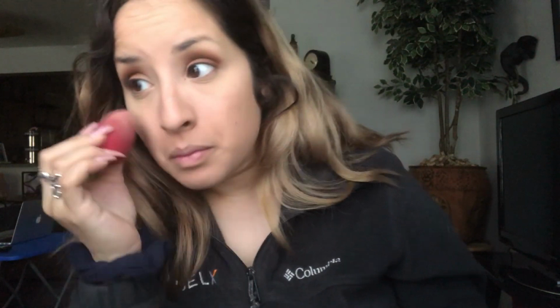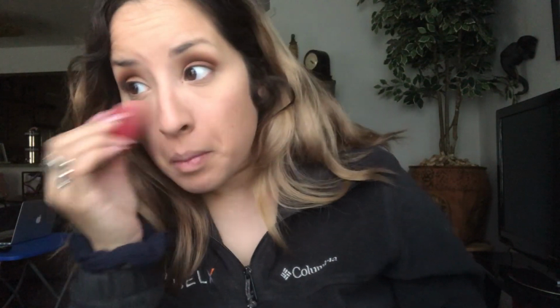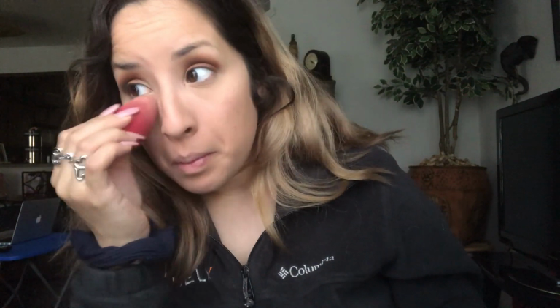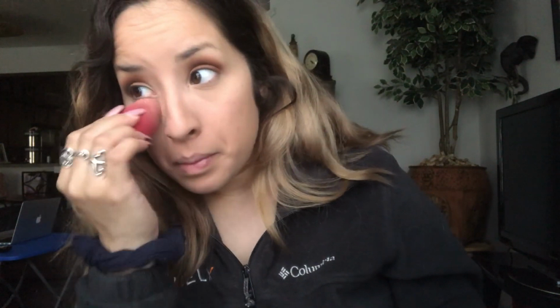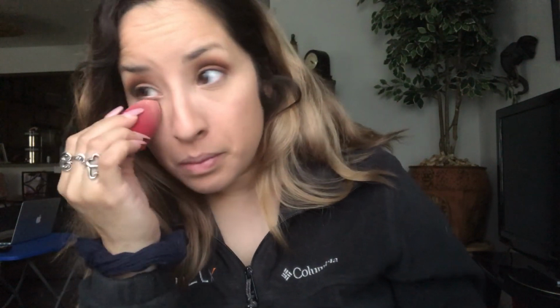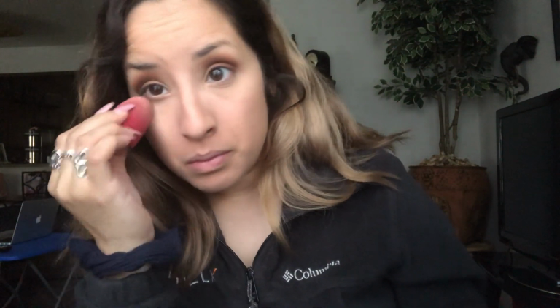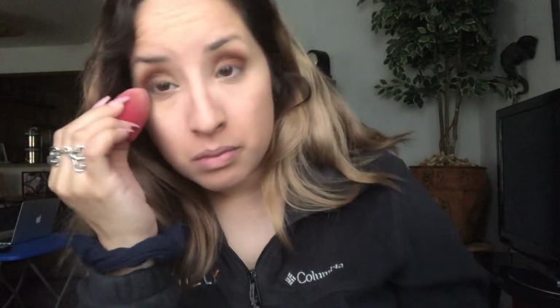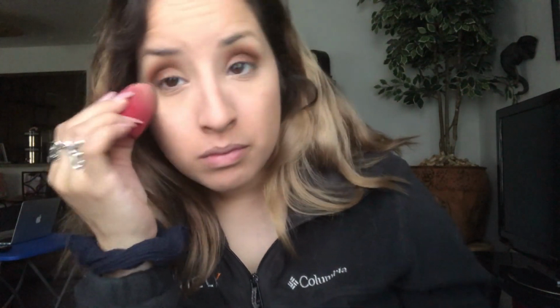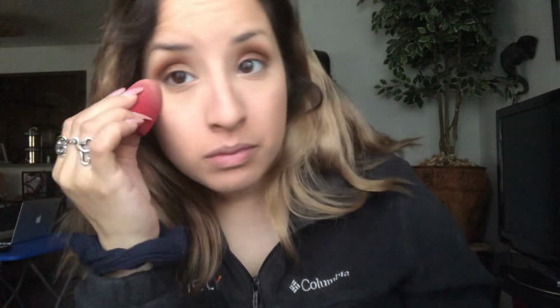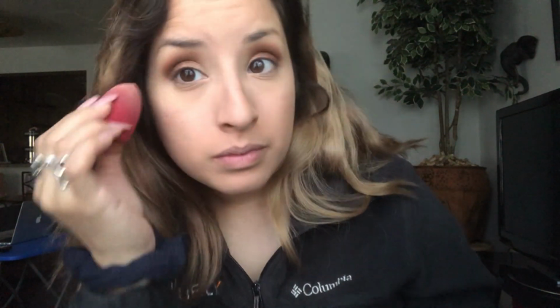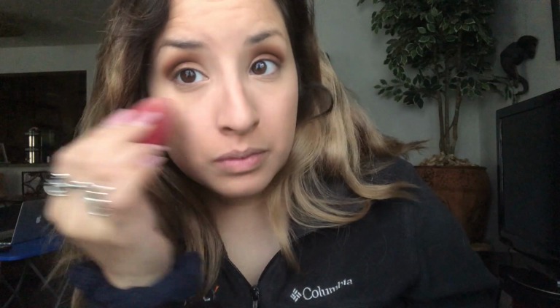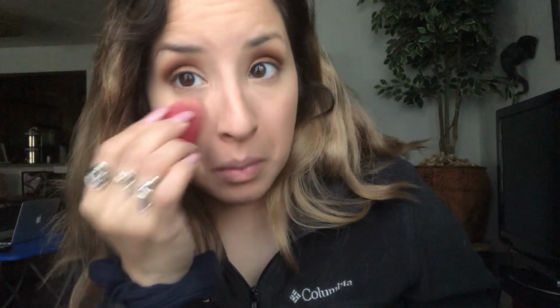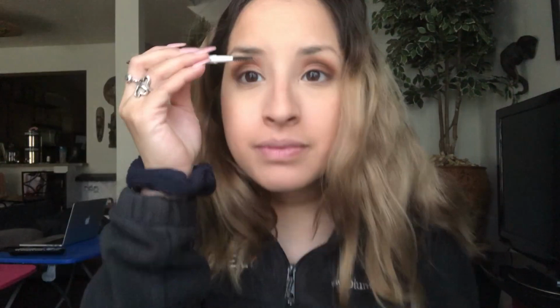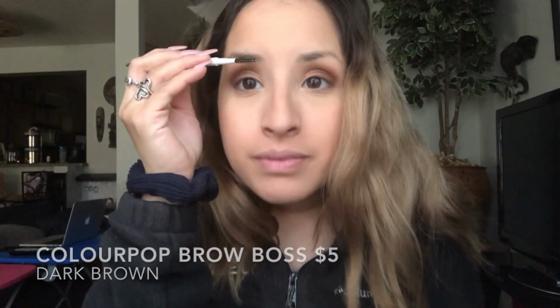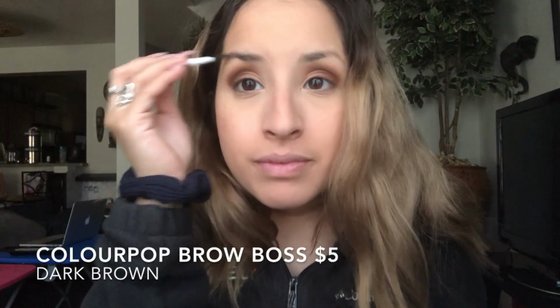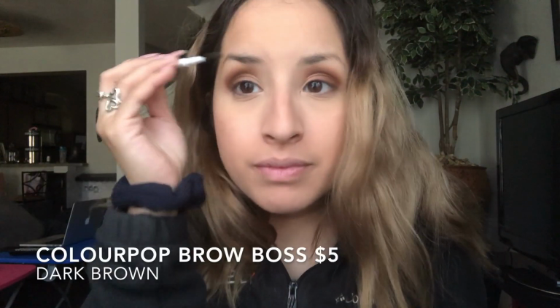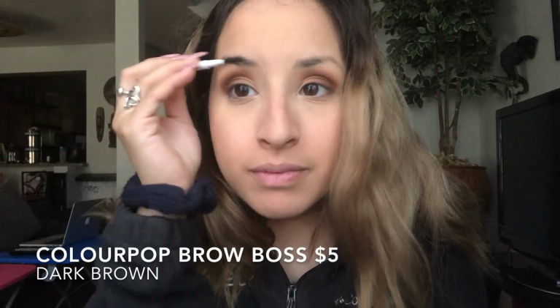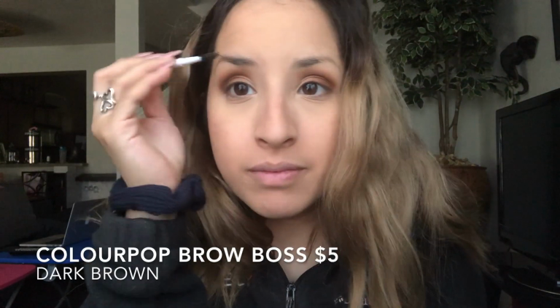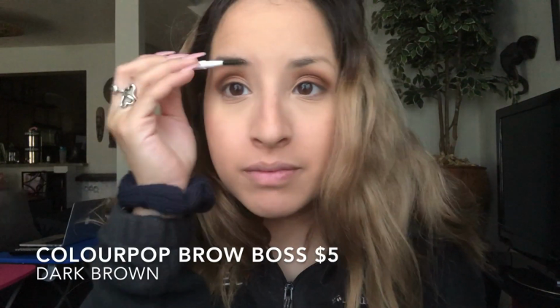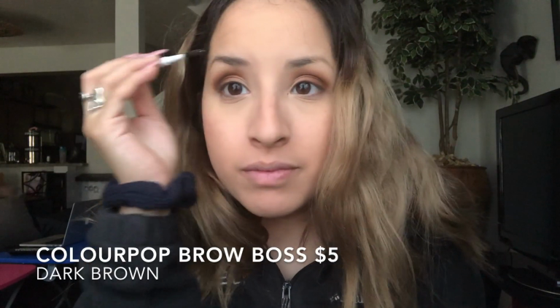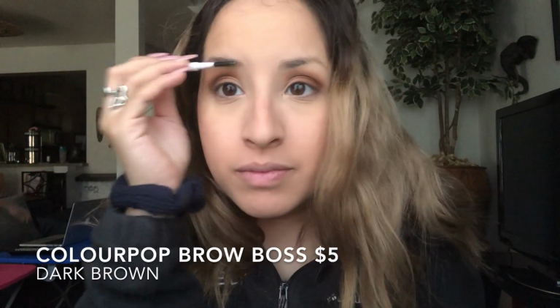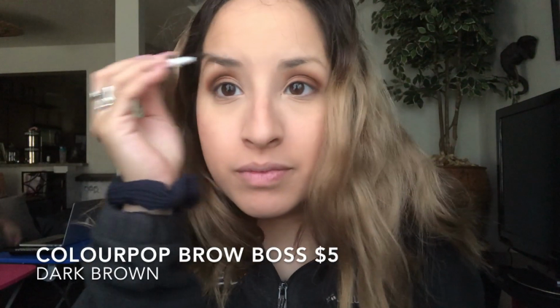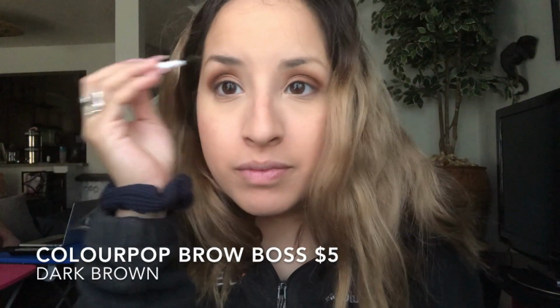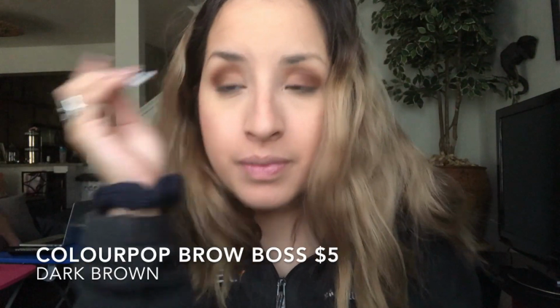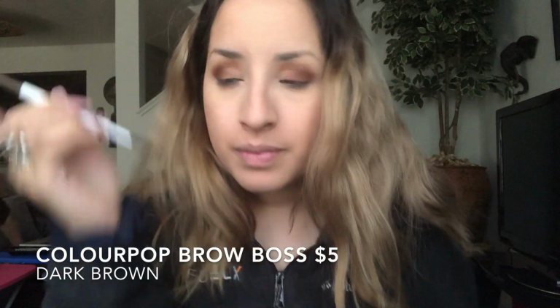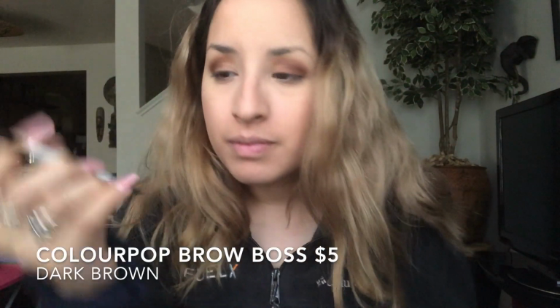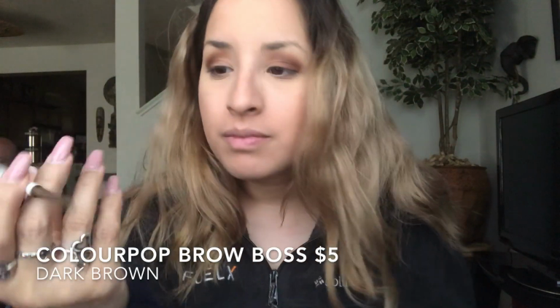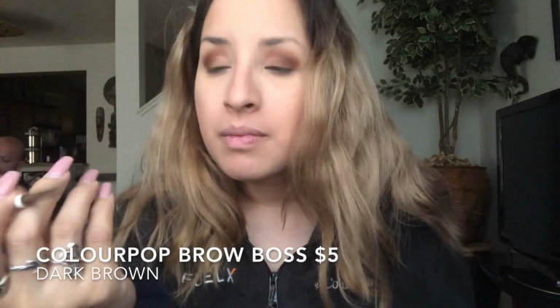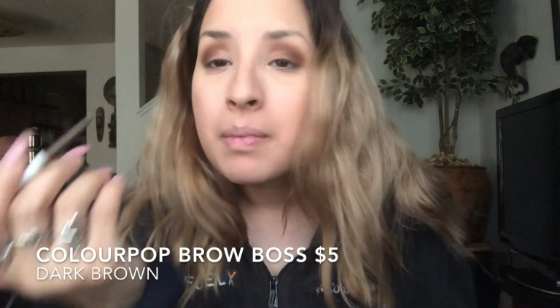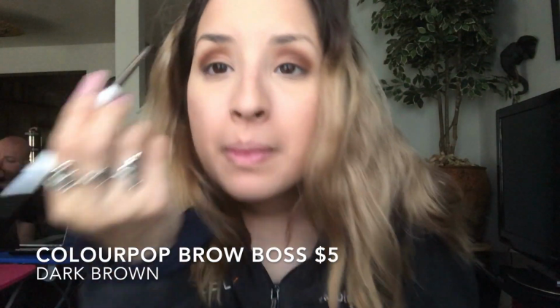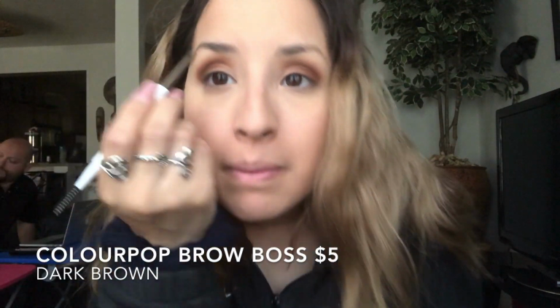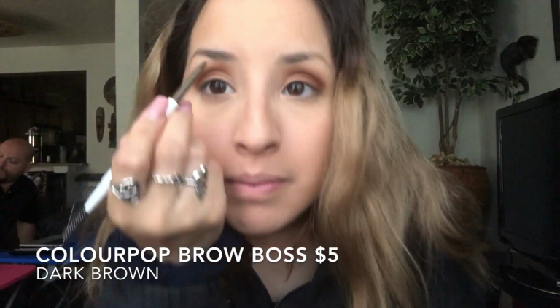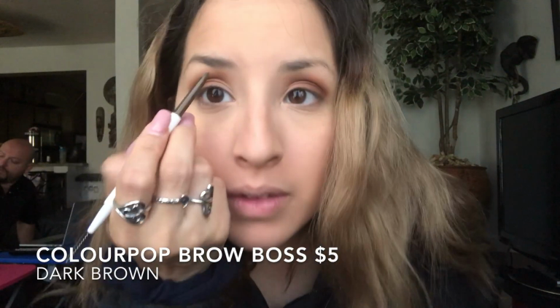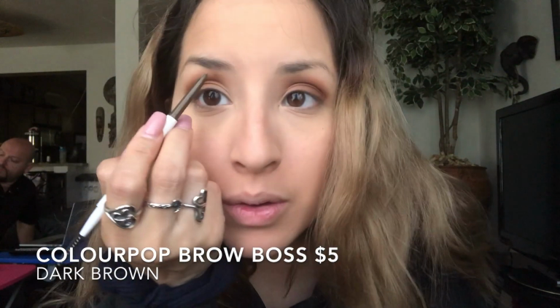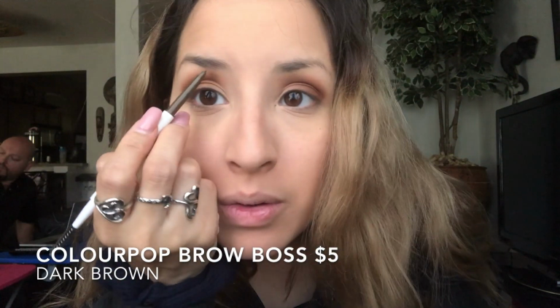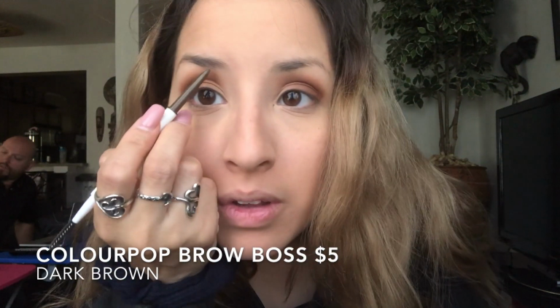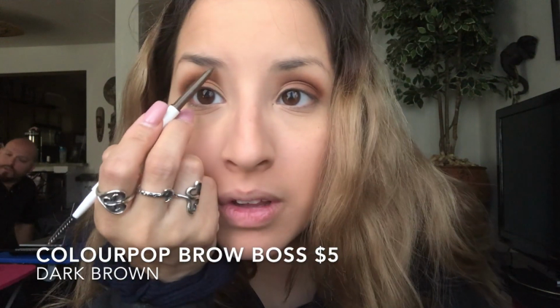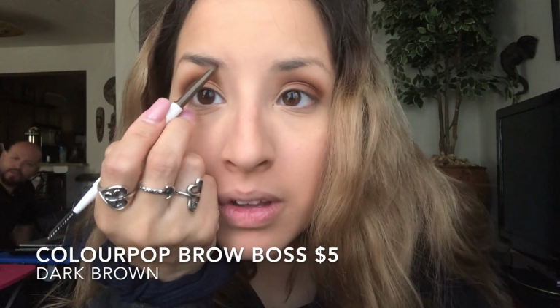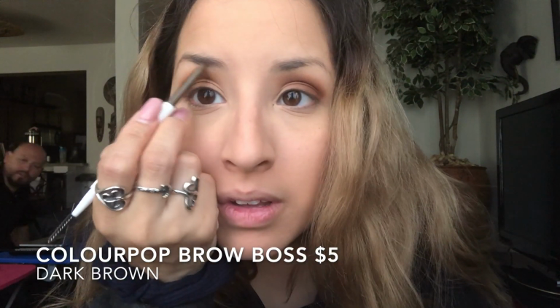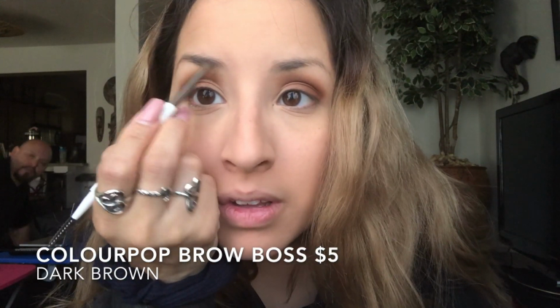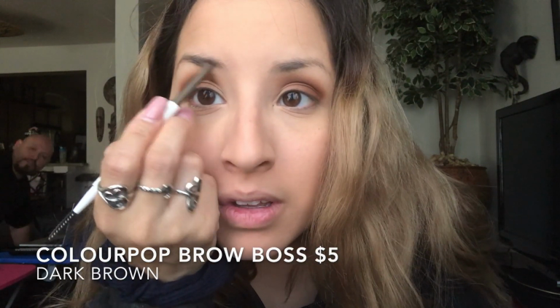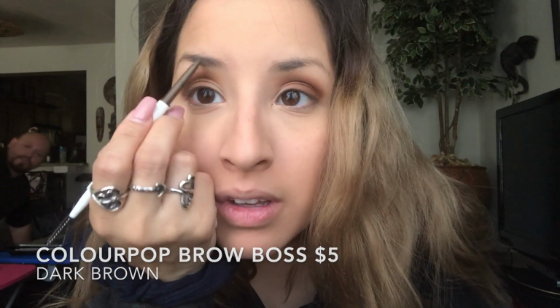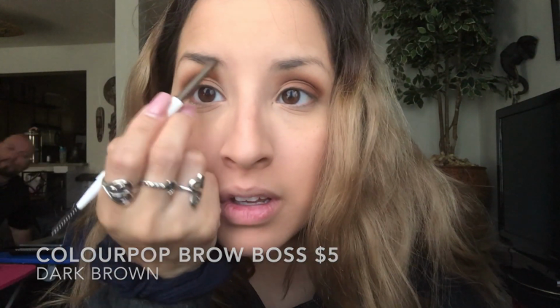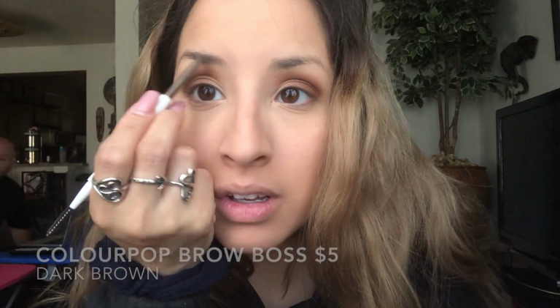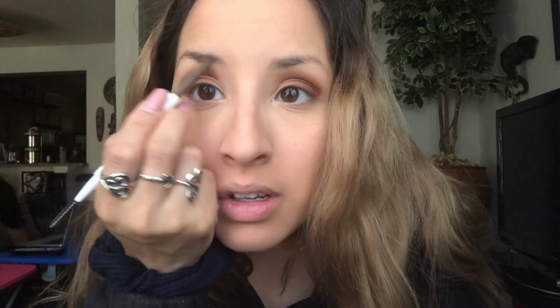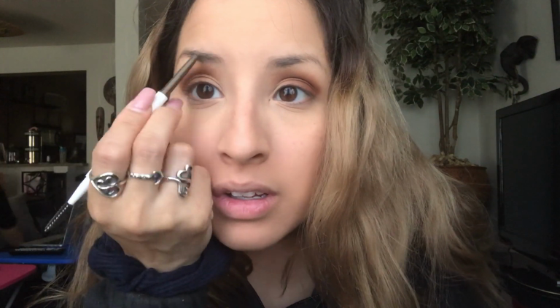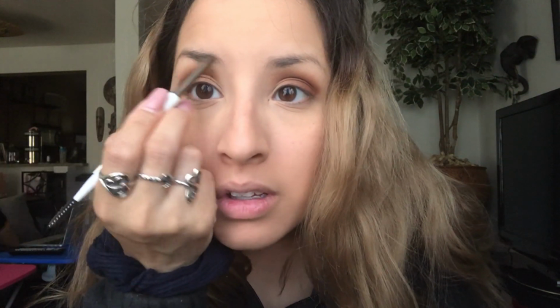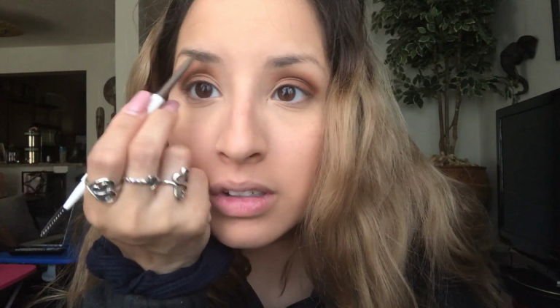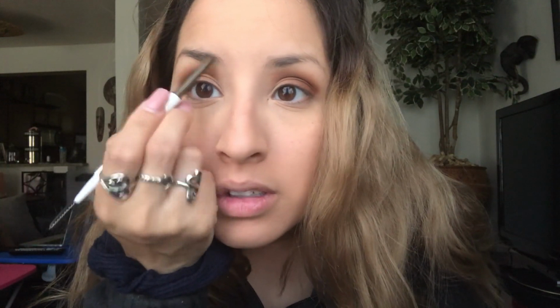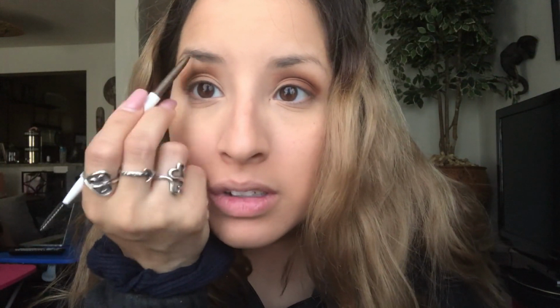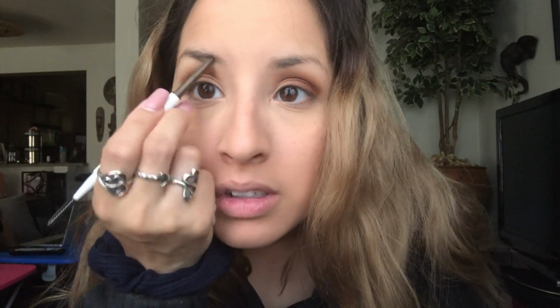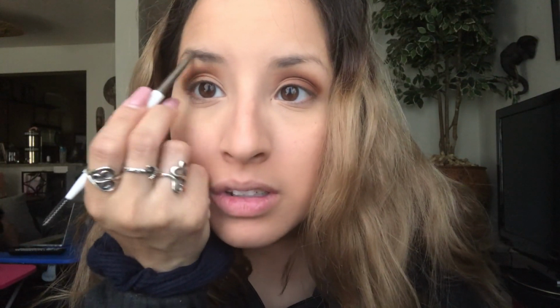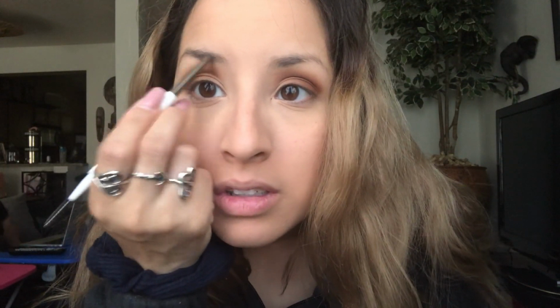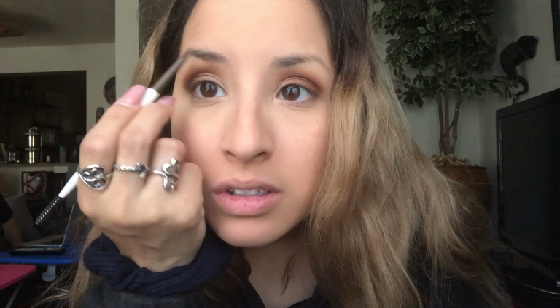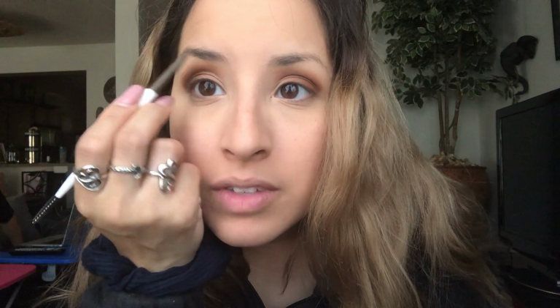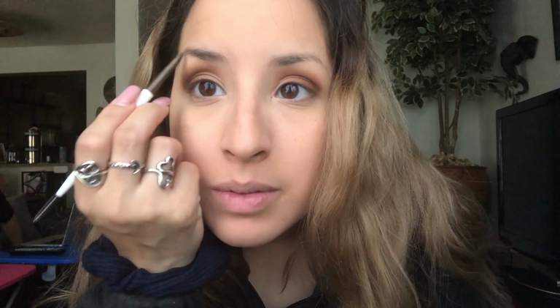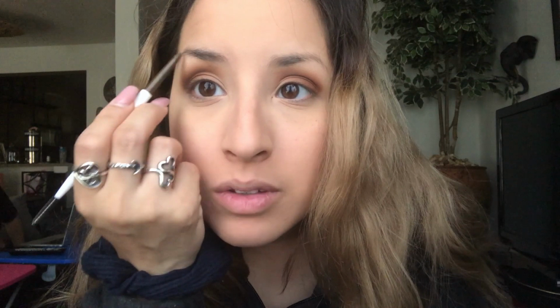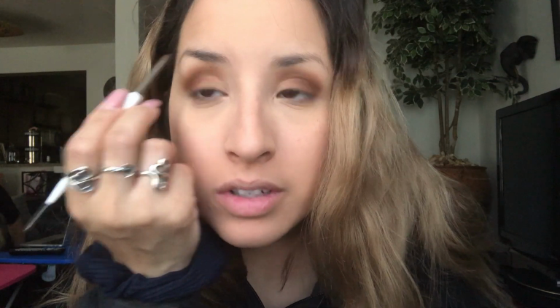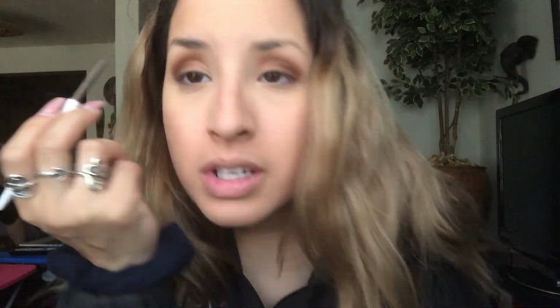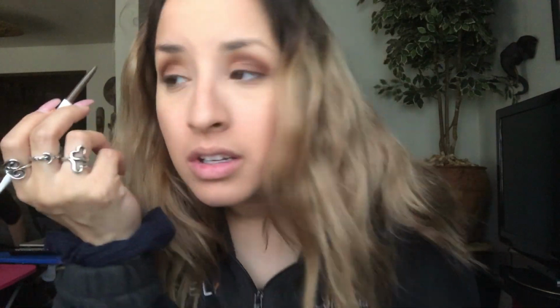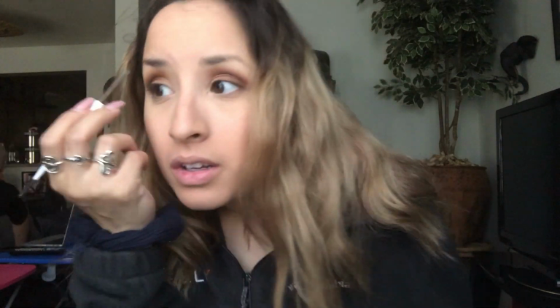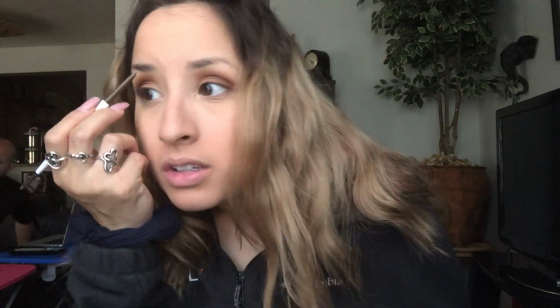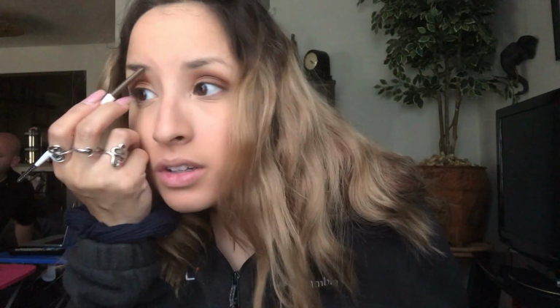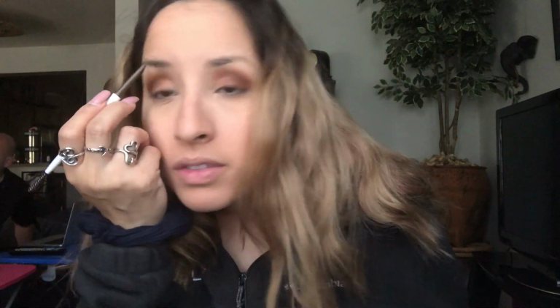Next I'm going to take the ColourPop Brow Boss Eyebrow Pencil in dark brown and just fill in my eyebrows.